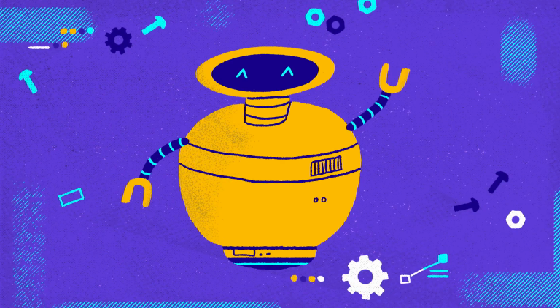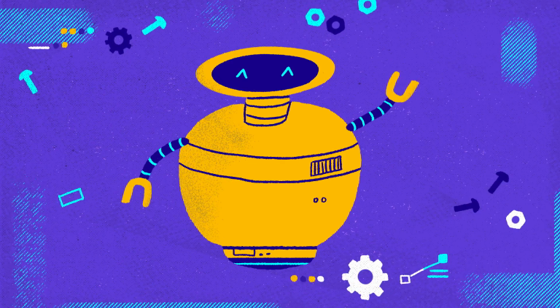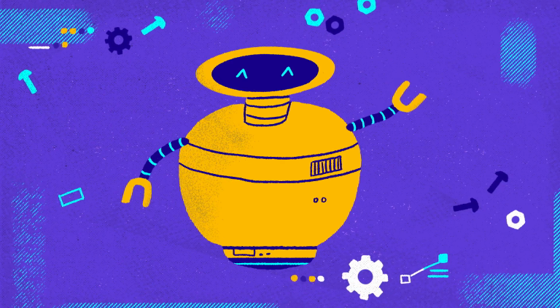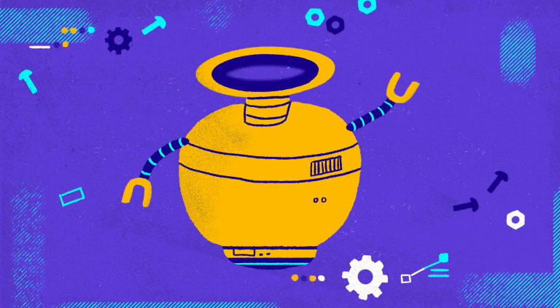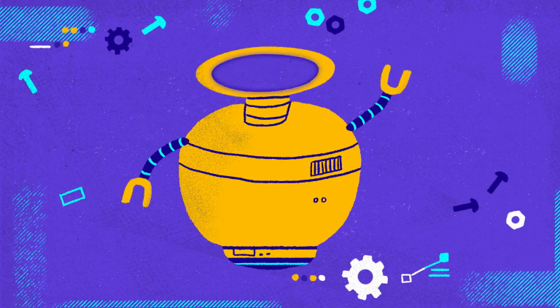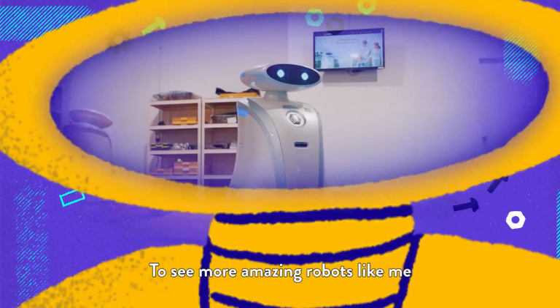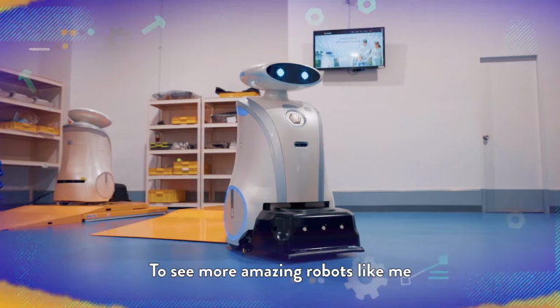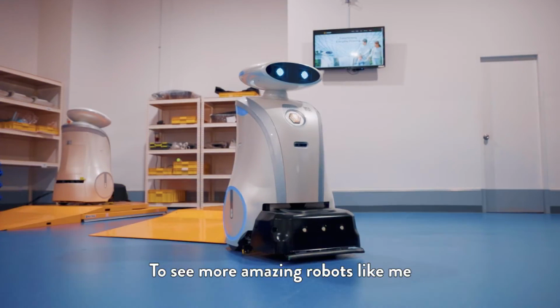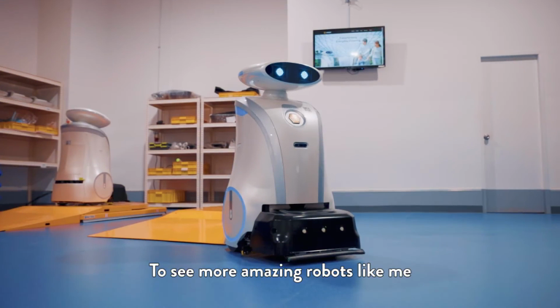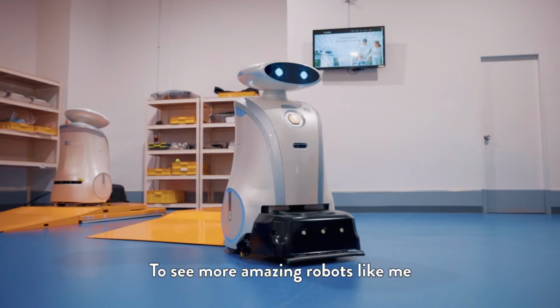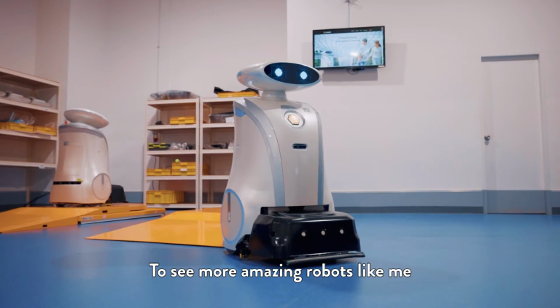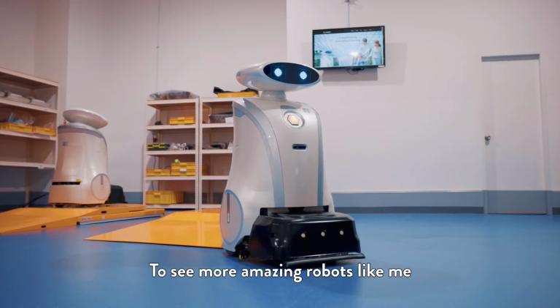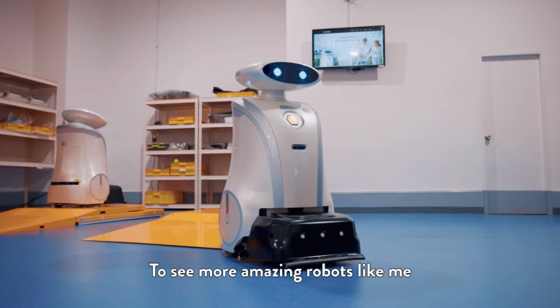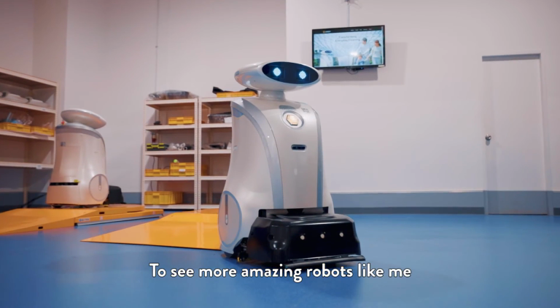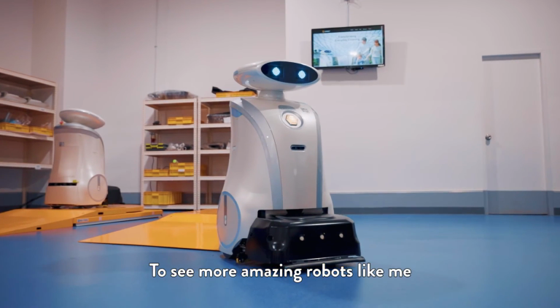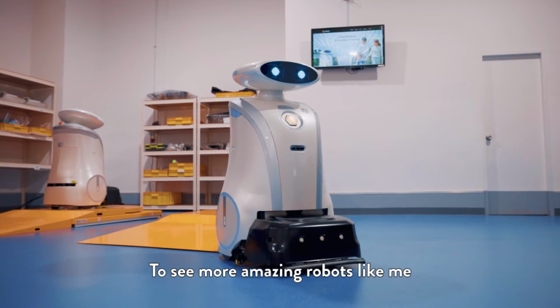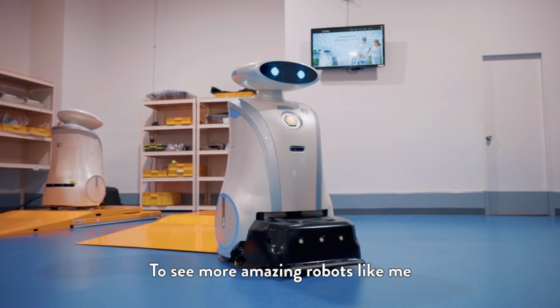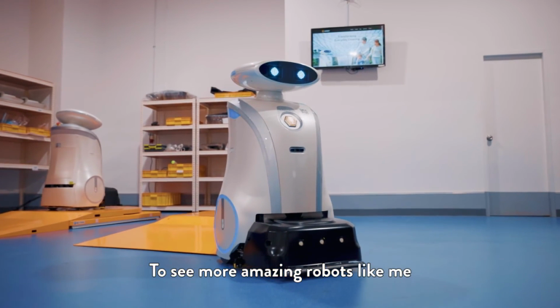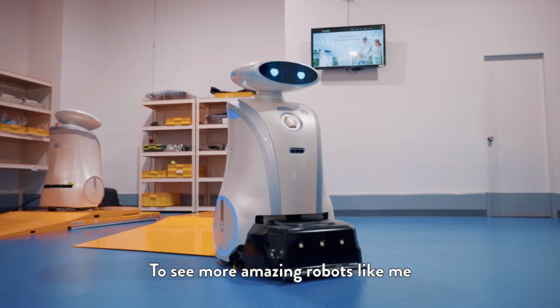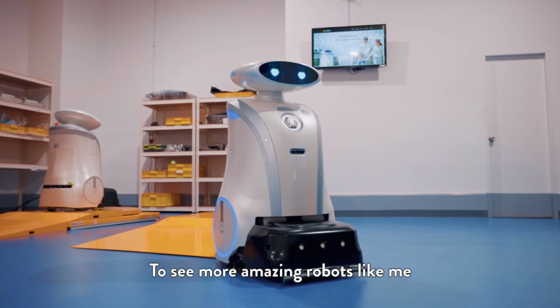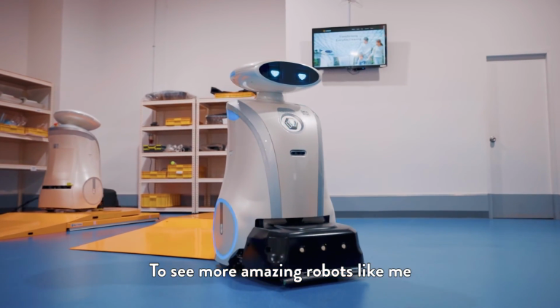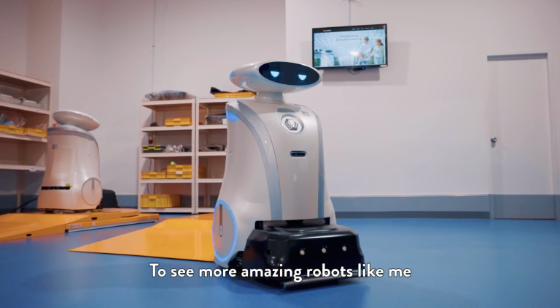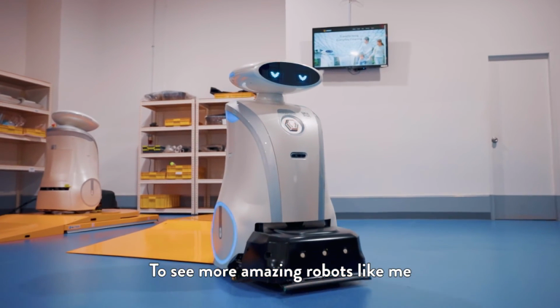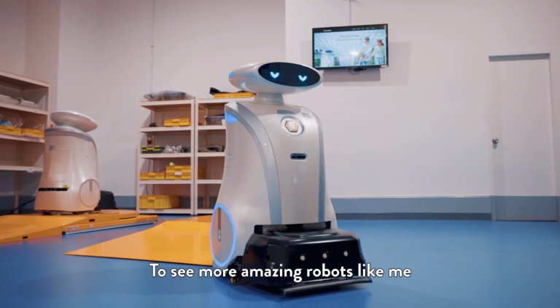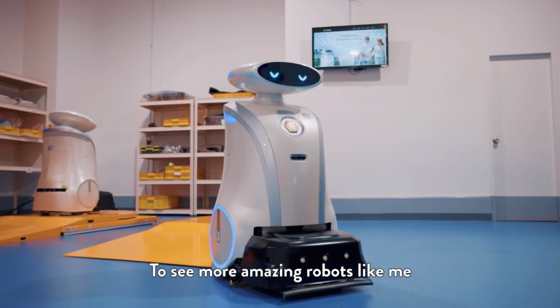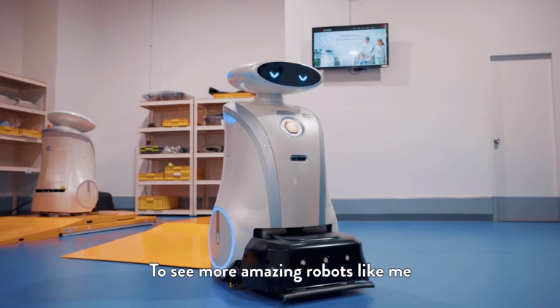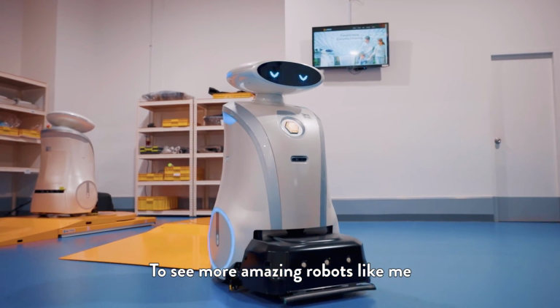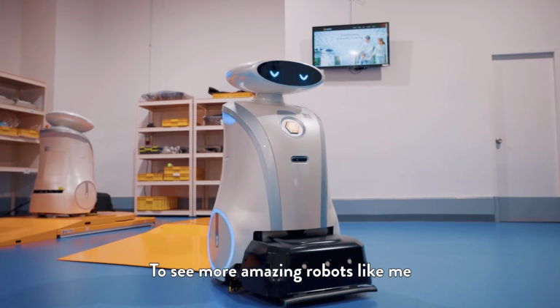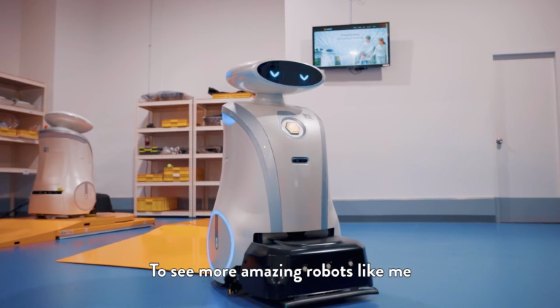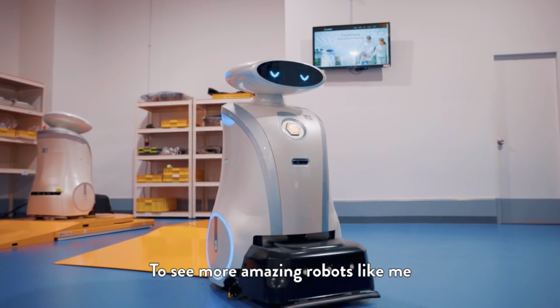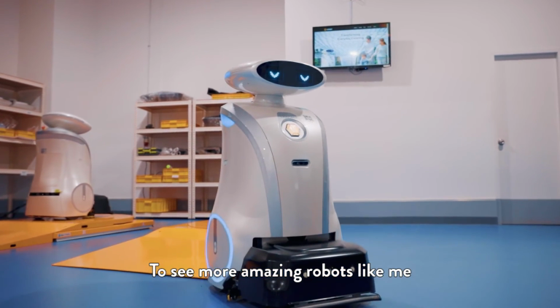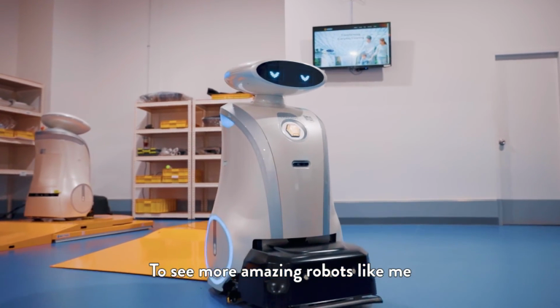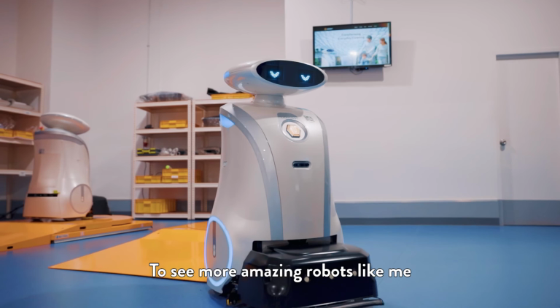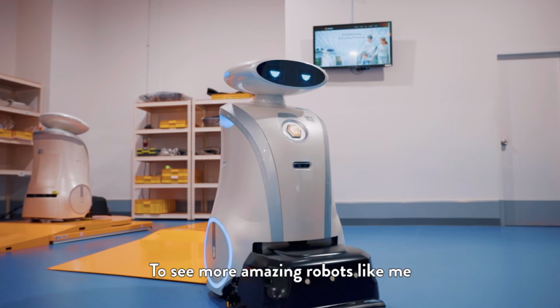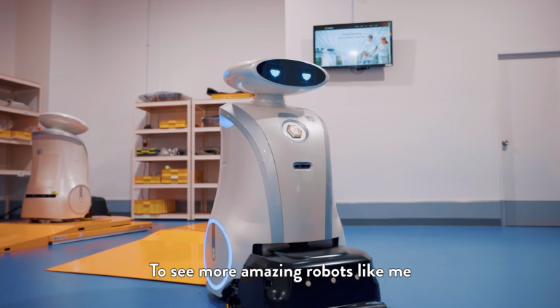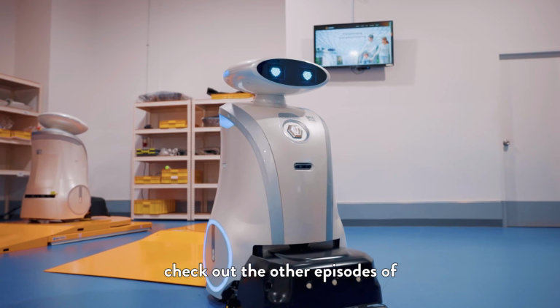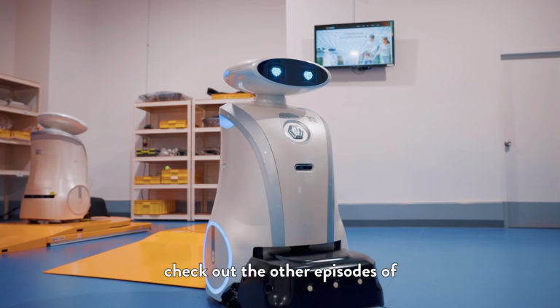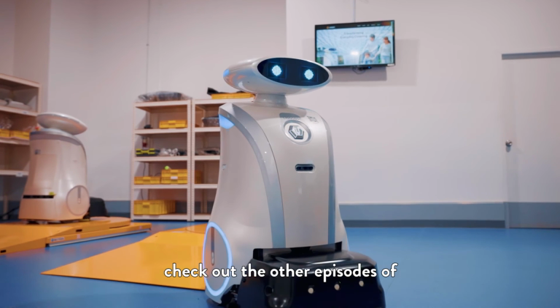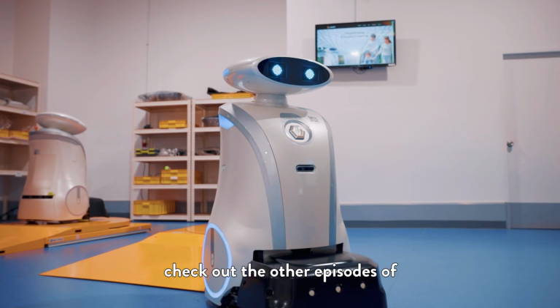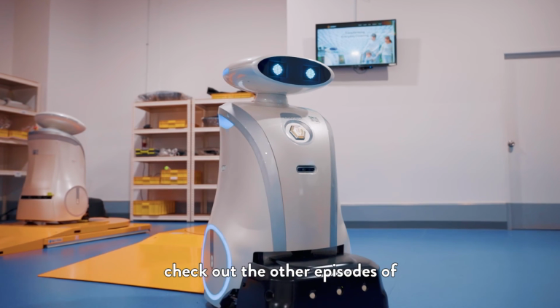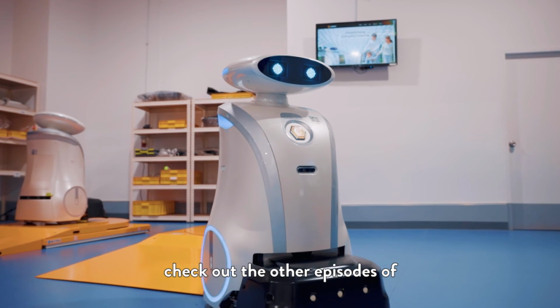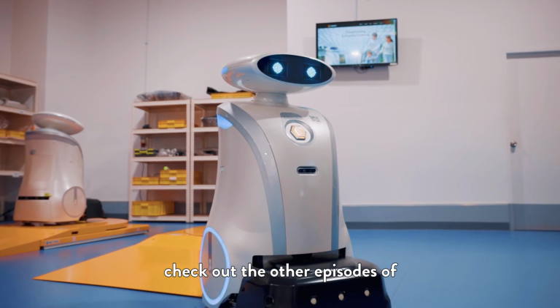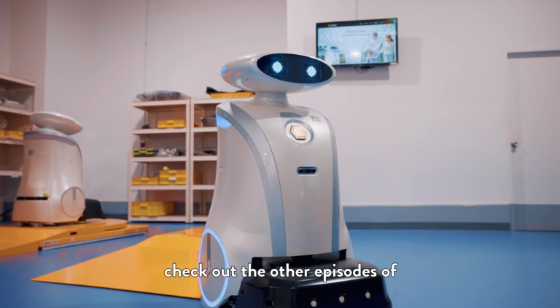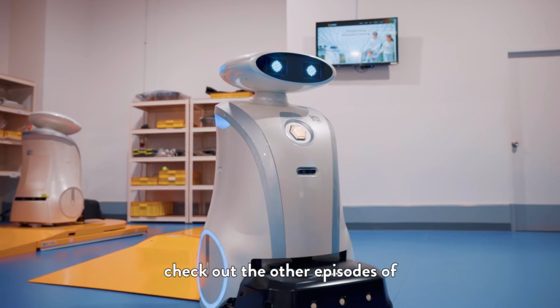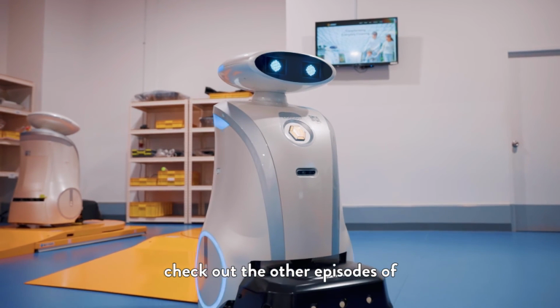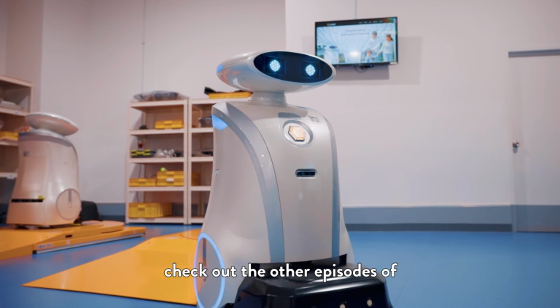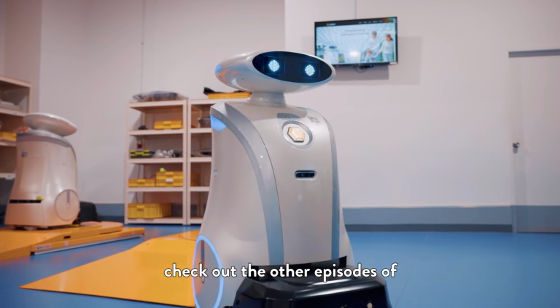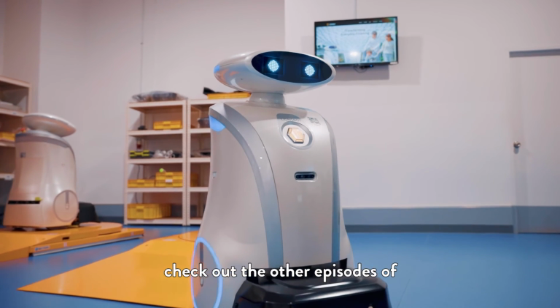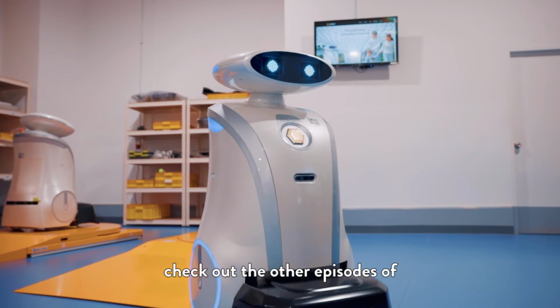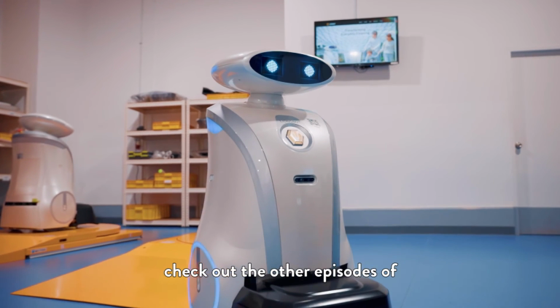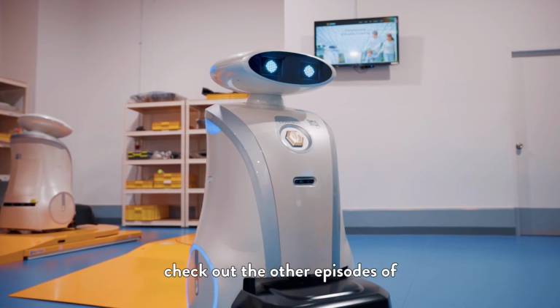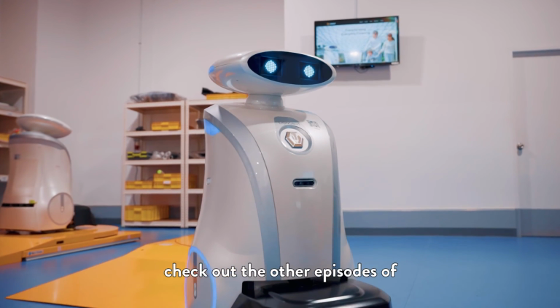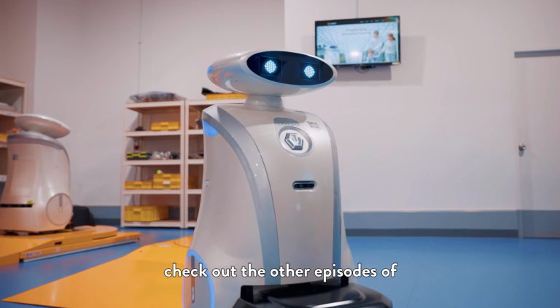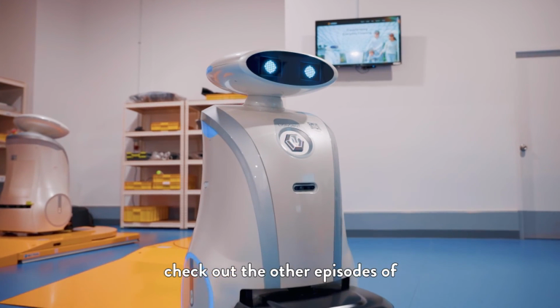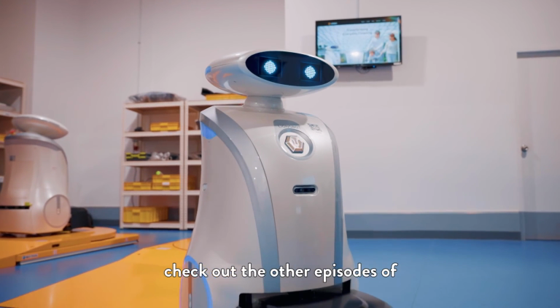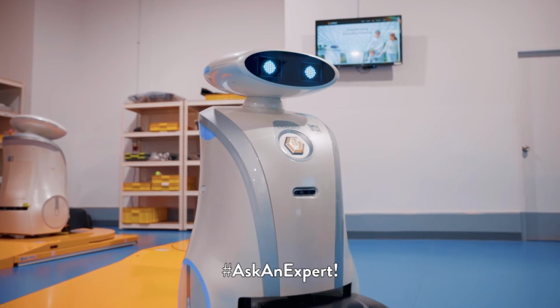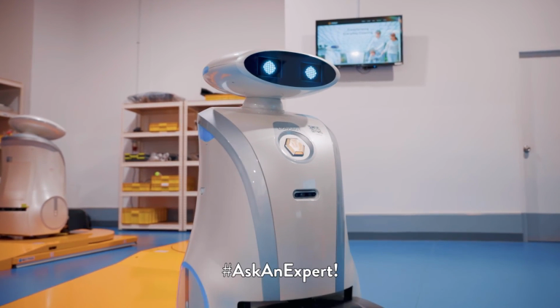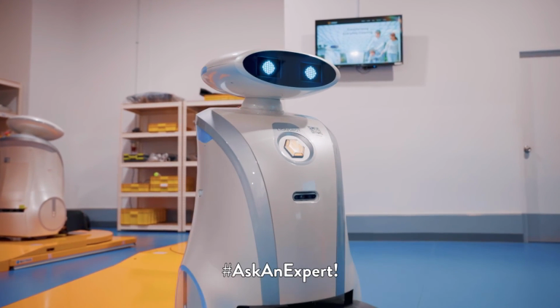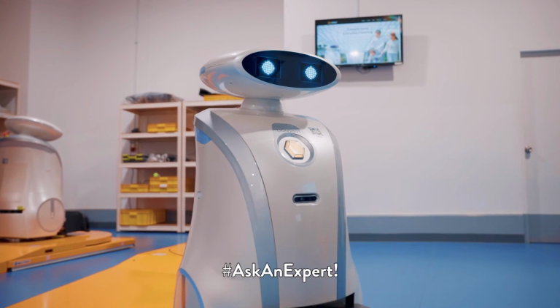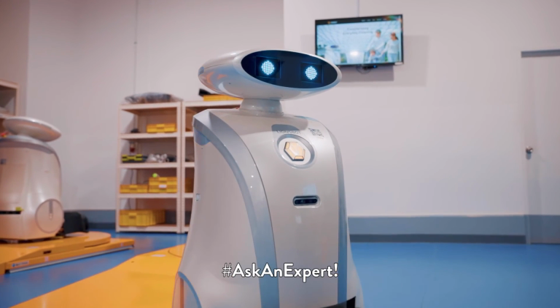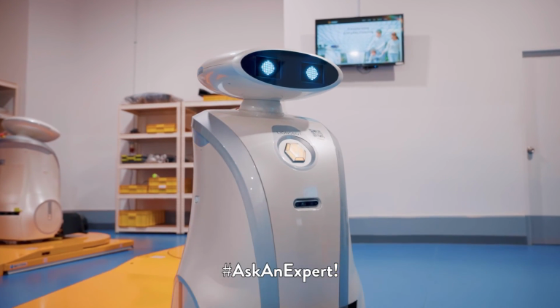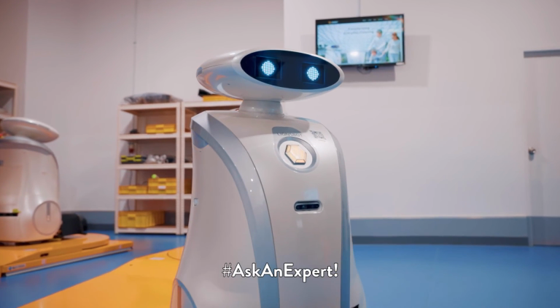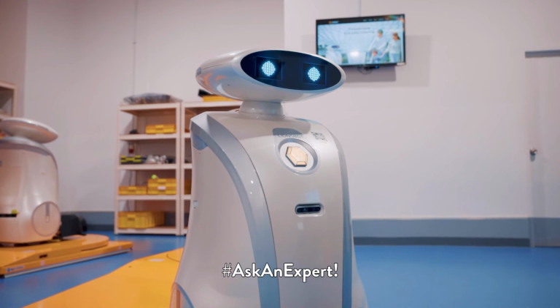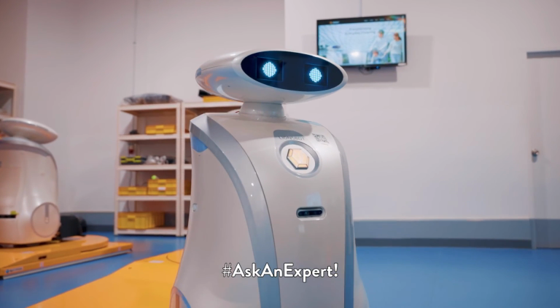To see more amazing robots like me, check out the other episodes of Ask an Expert.